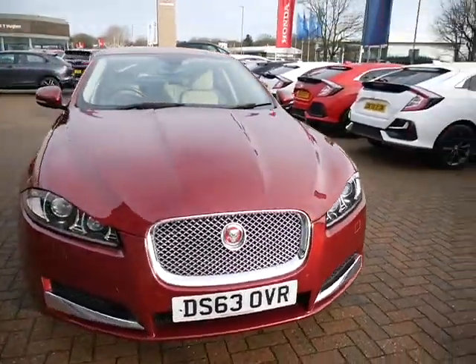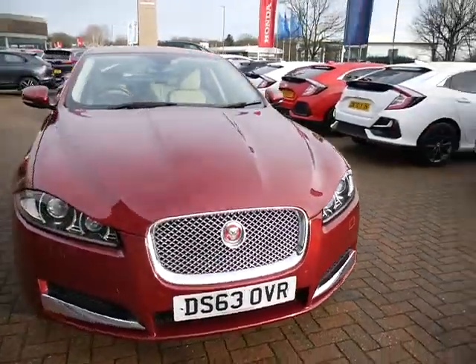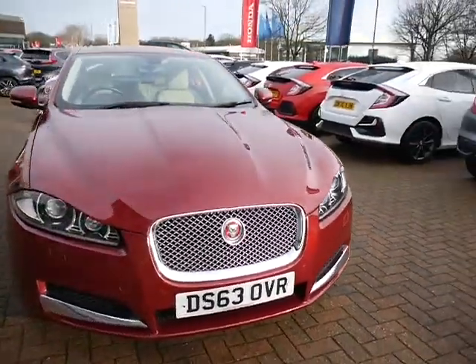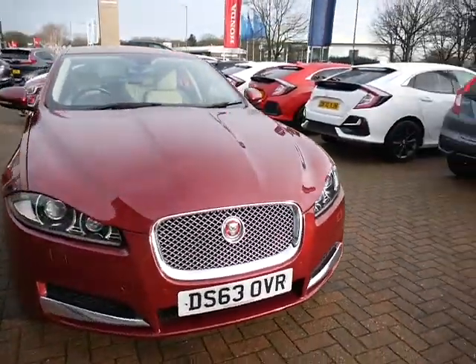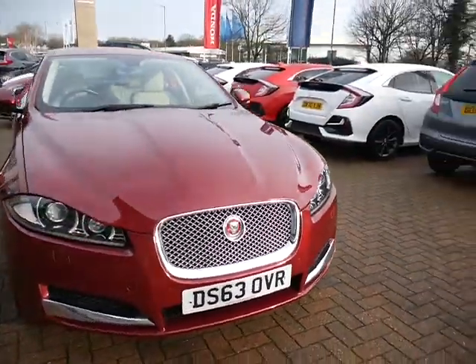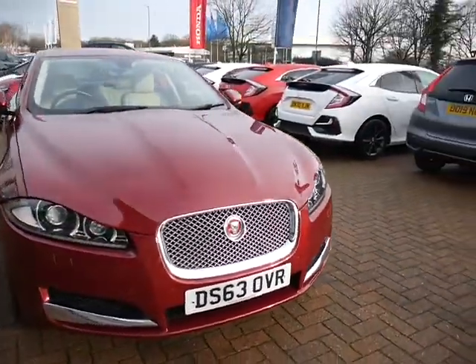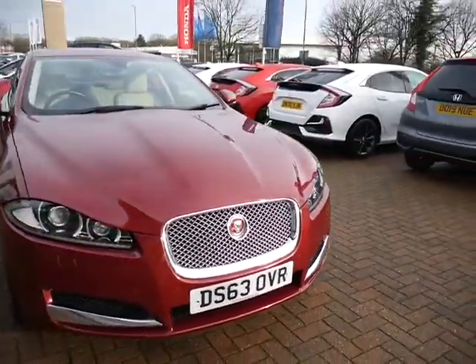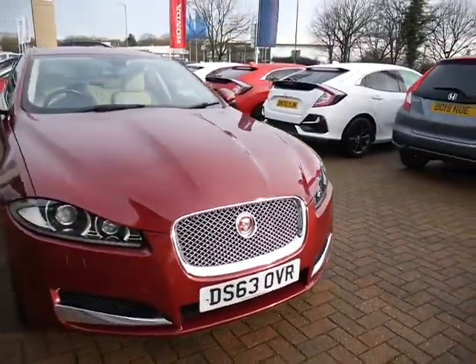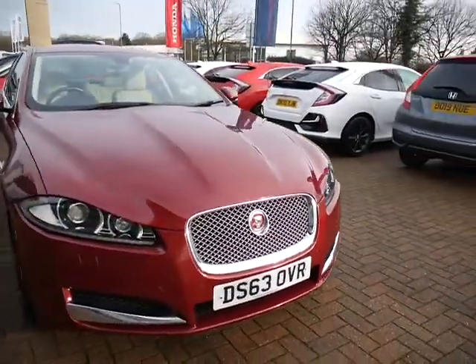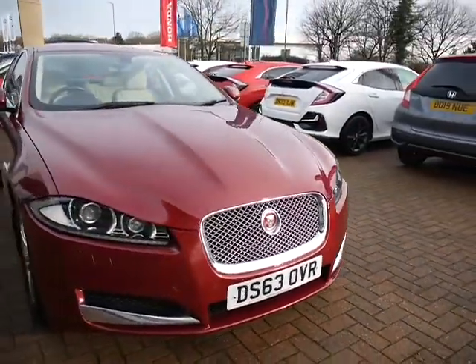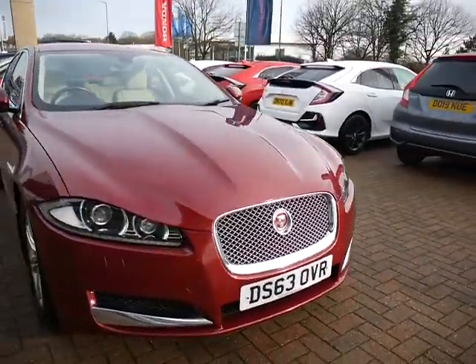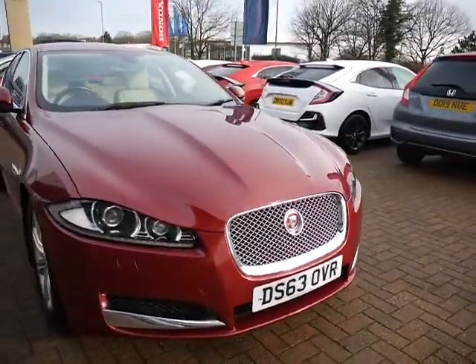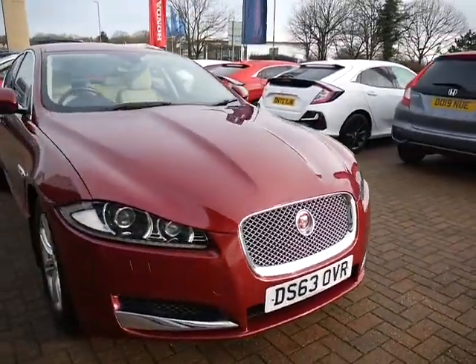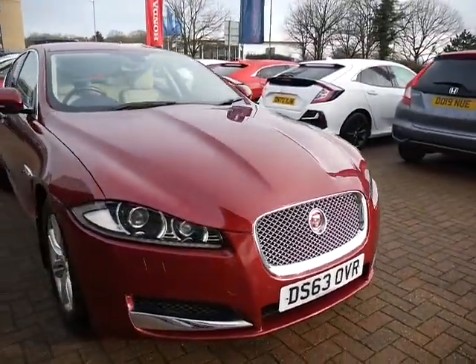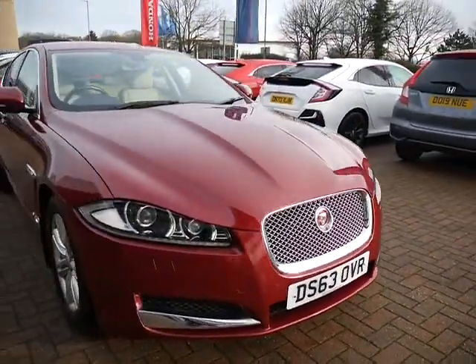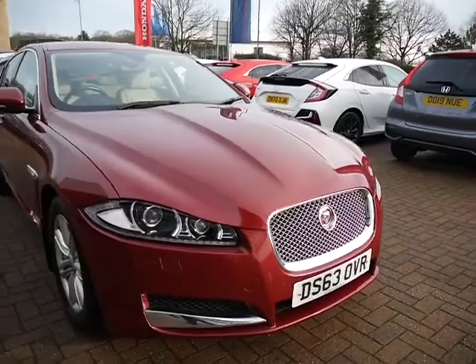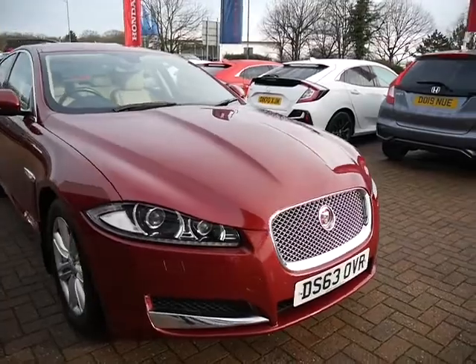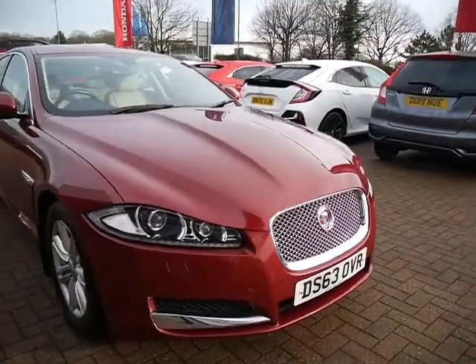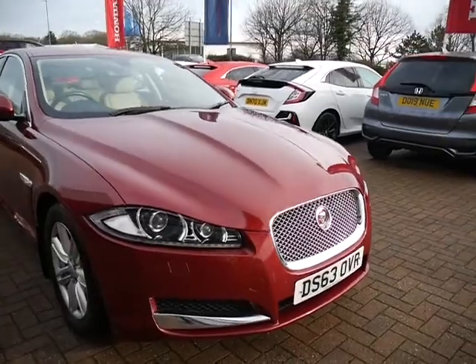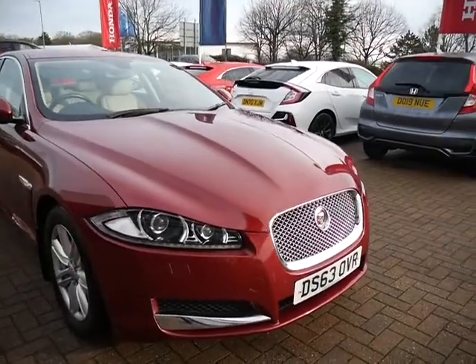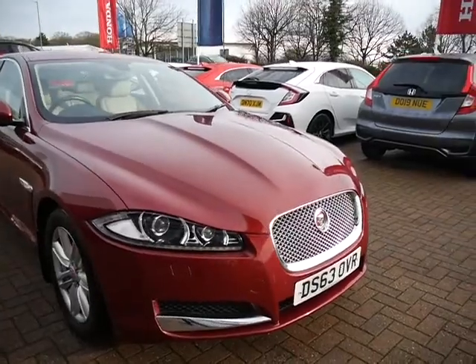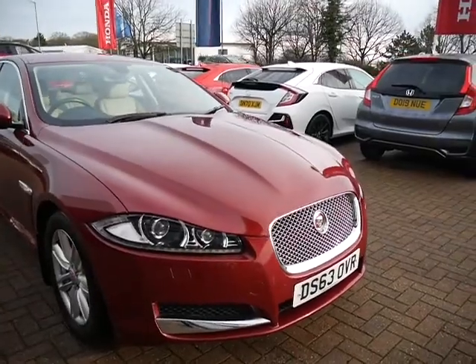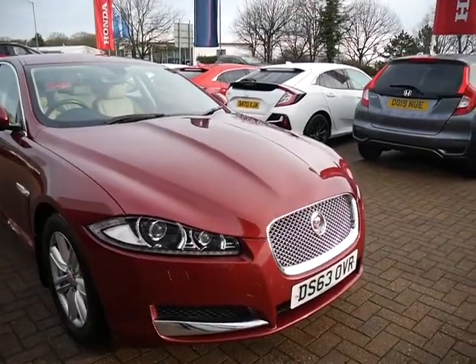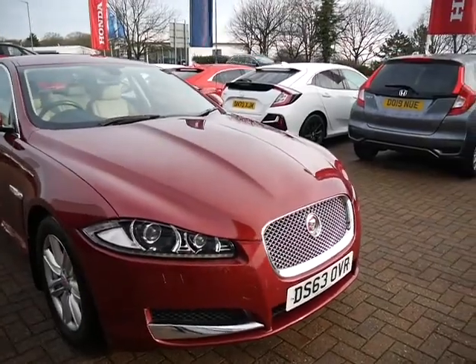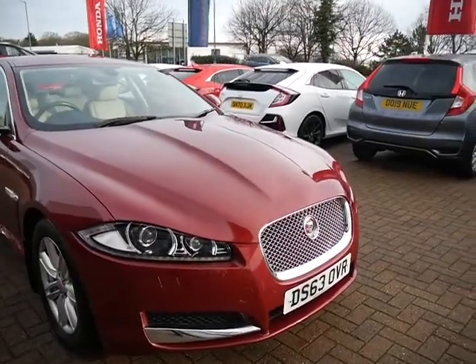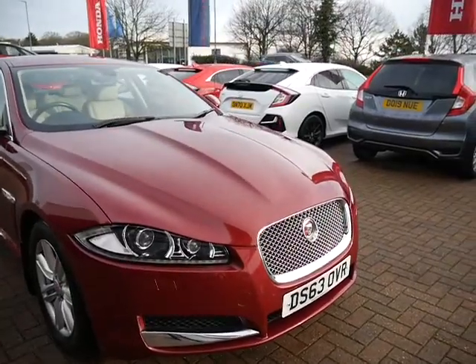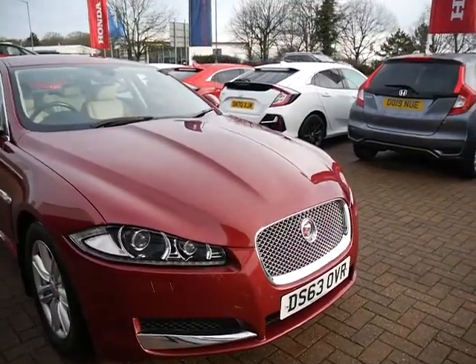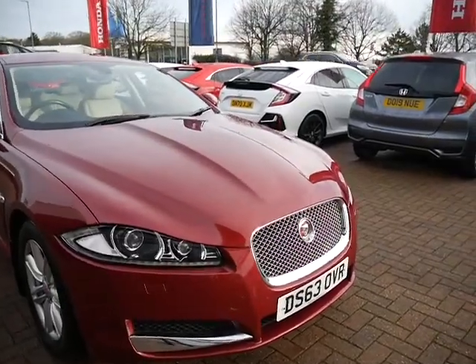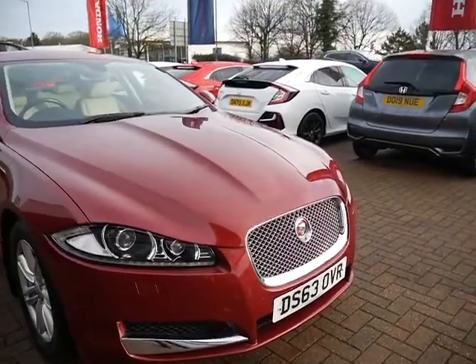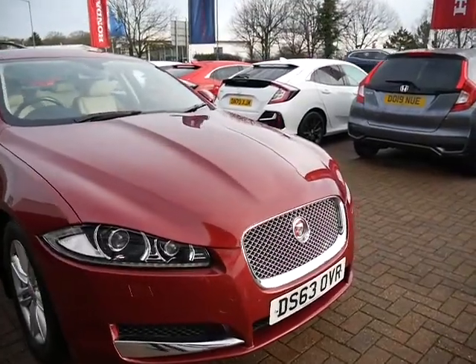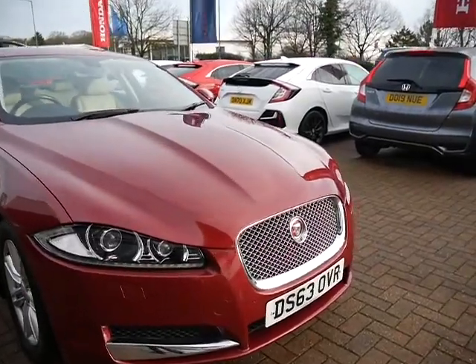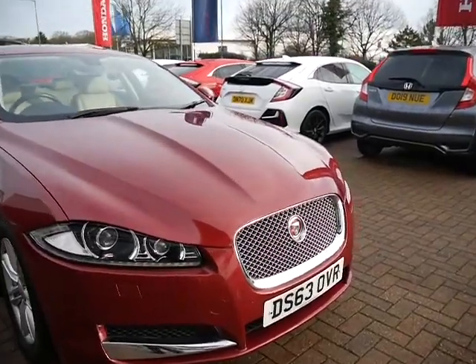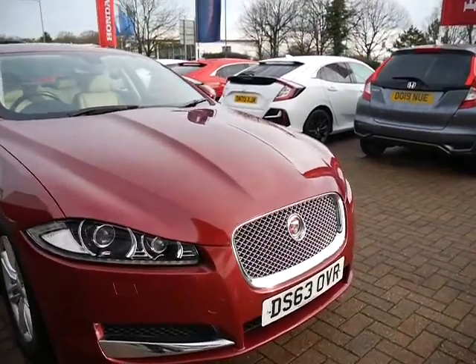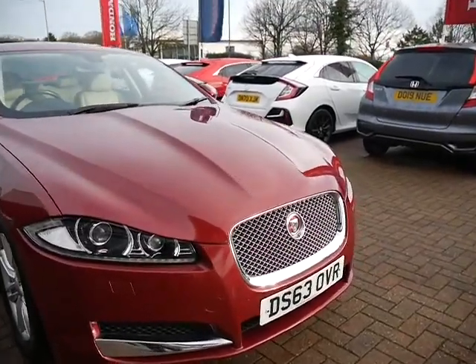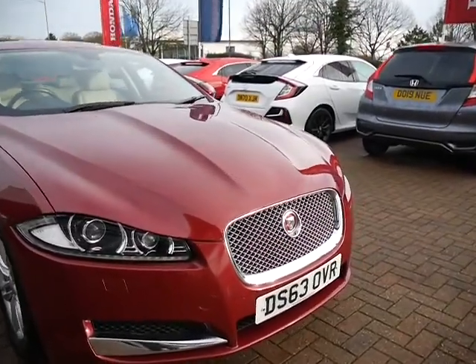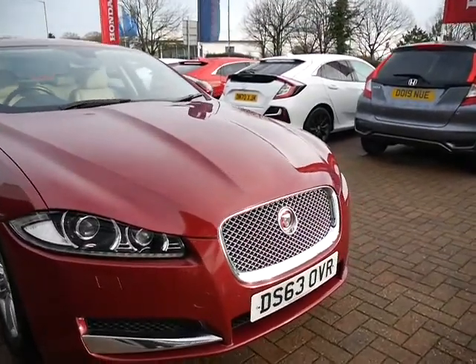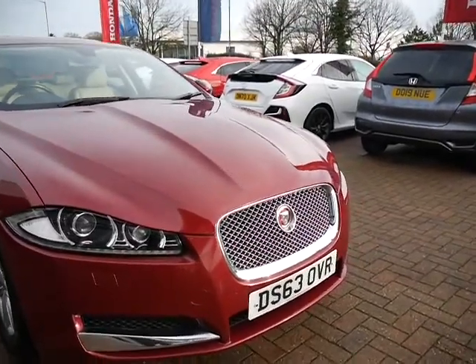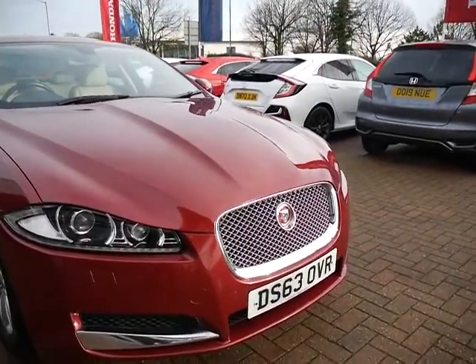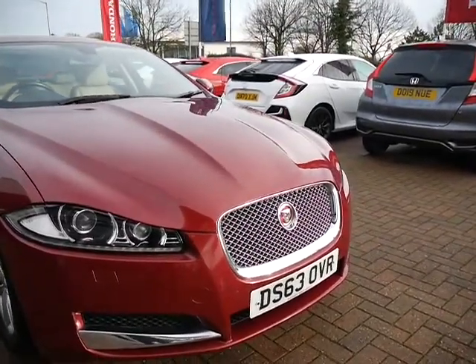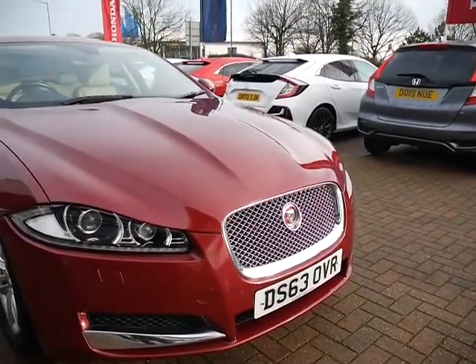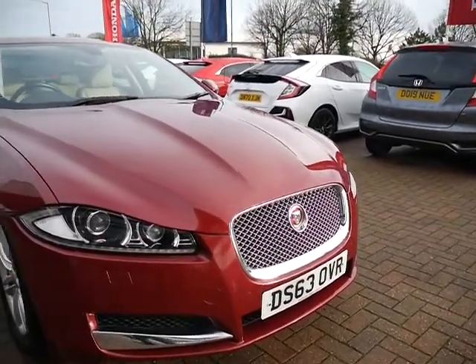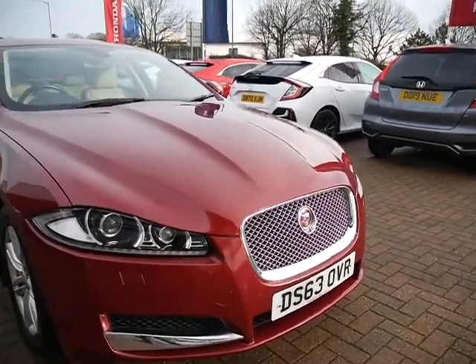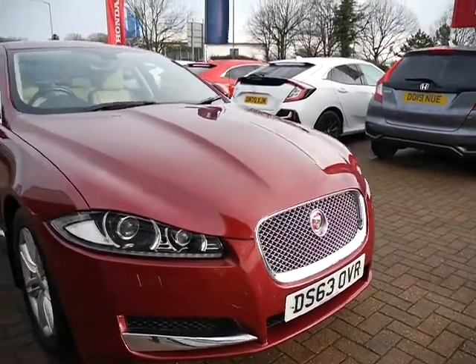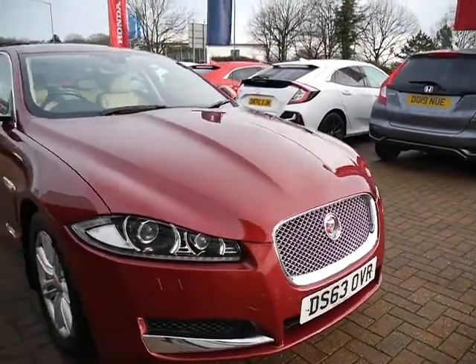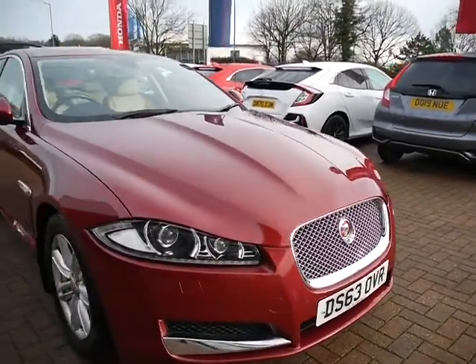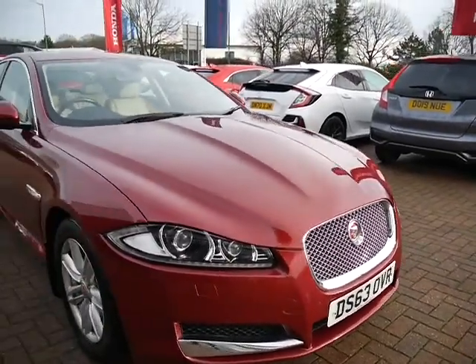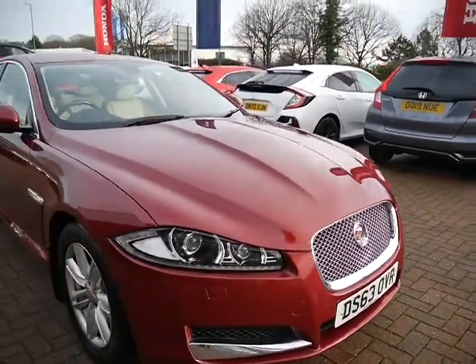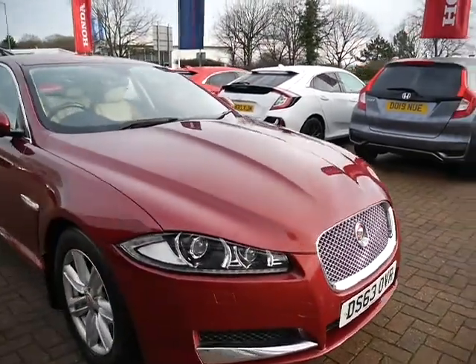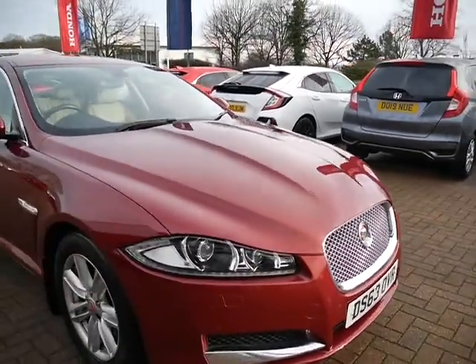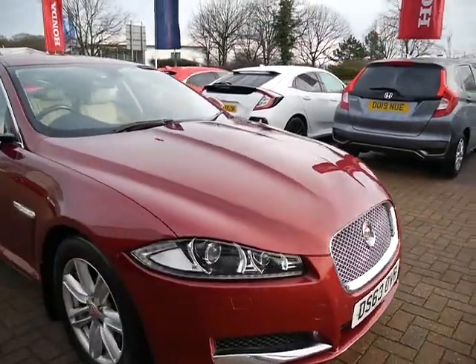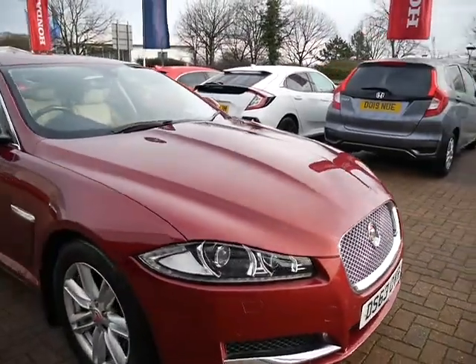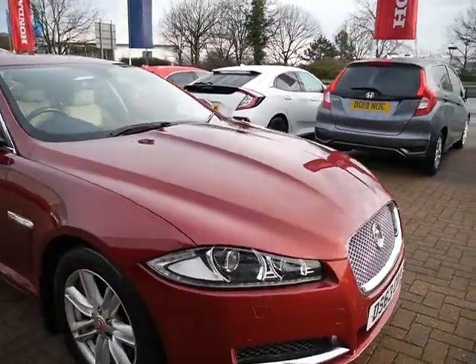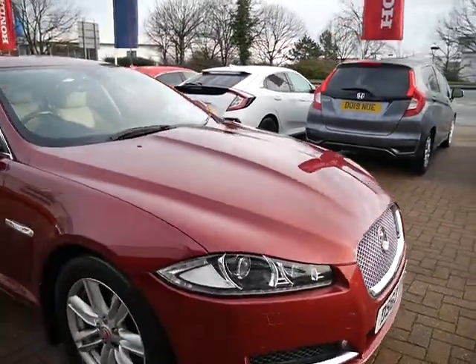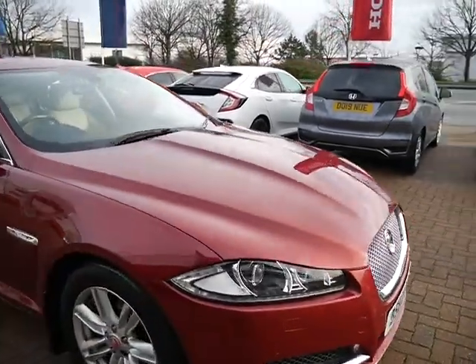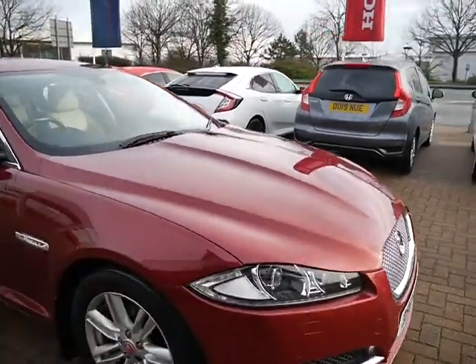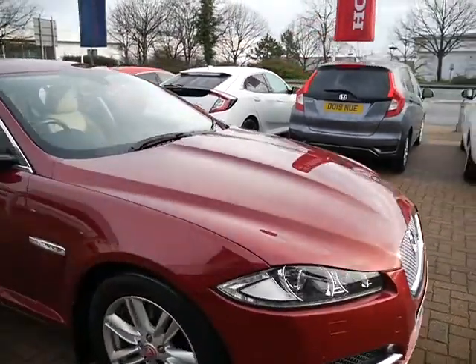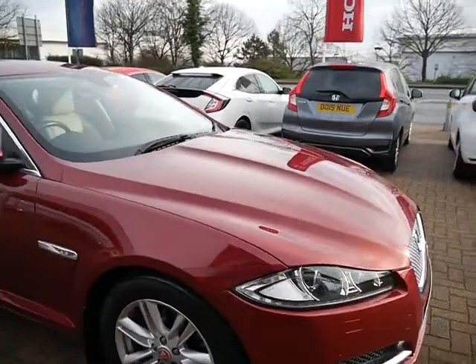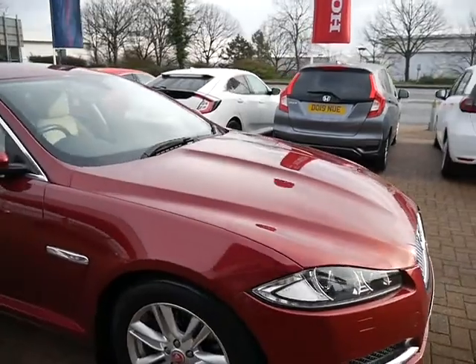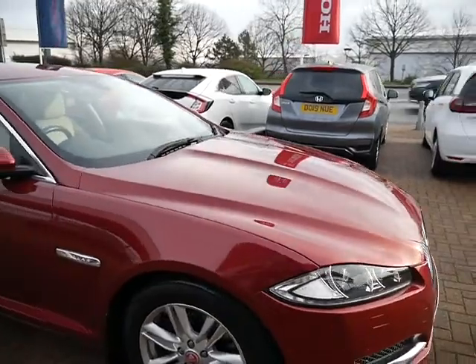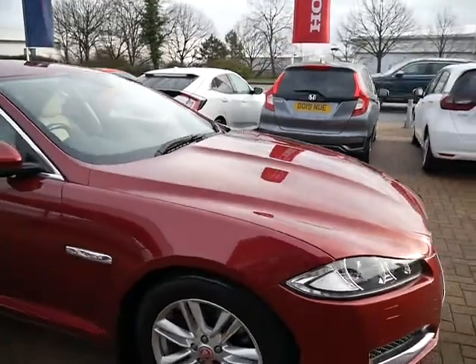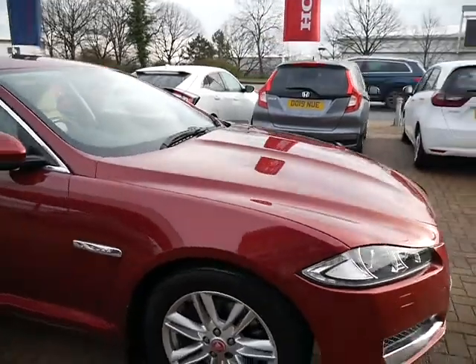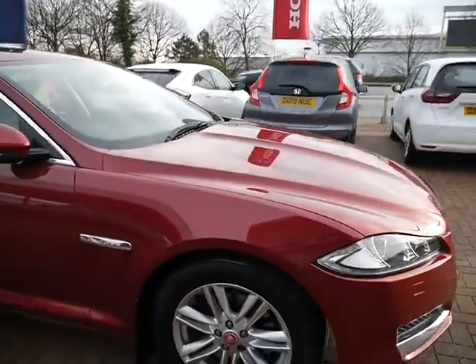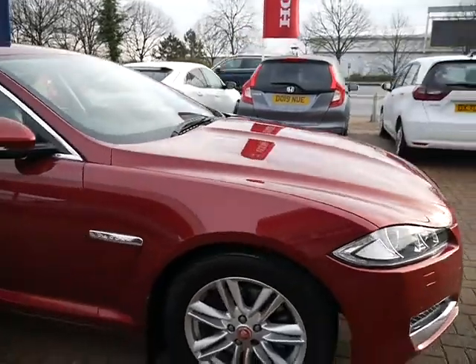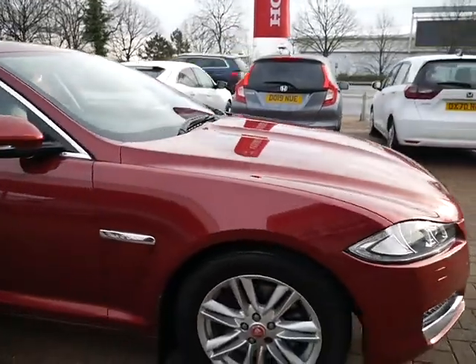Onto the front, it's got front parking sensors, LED daytime running lights, and a chrome front grille.